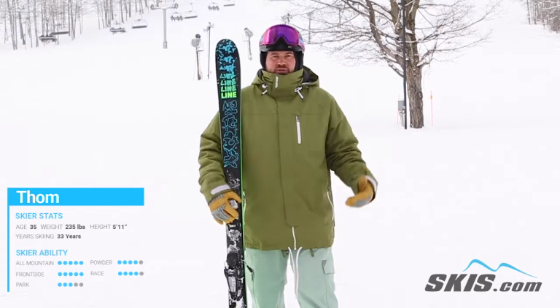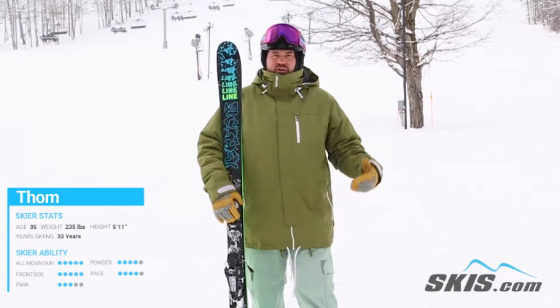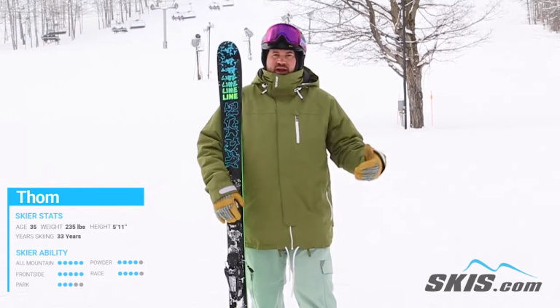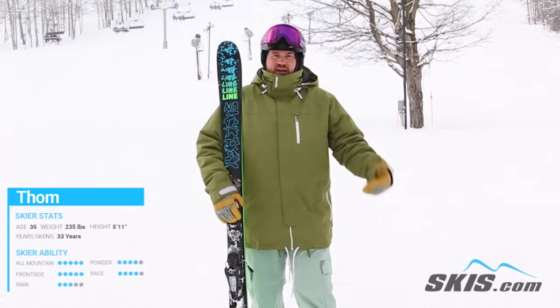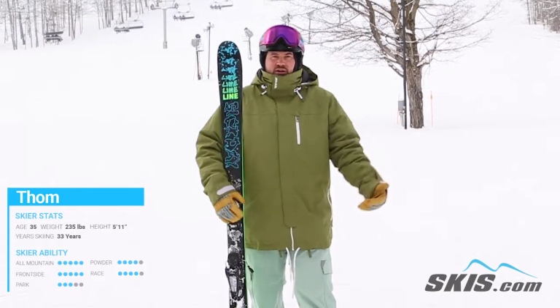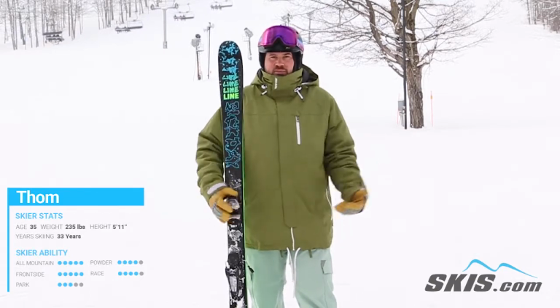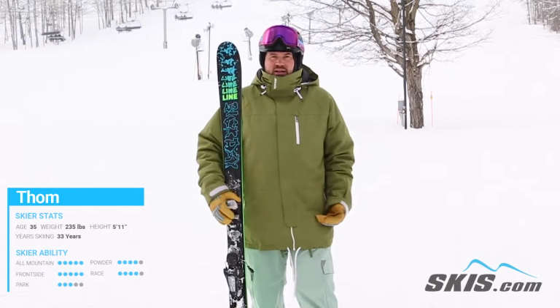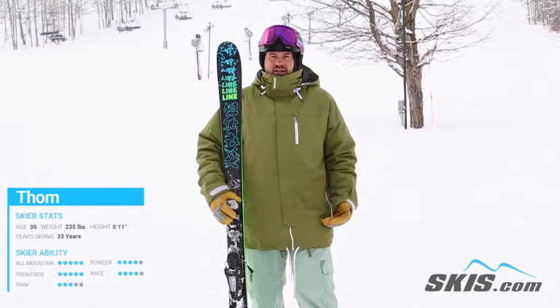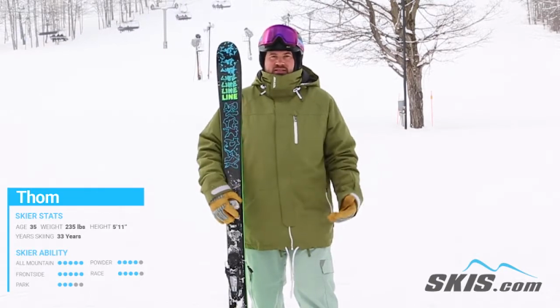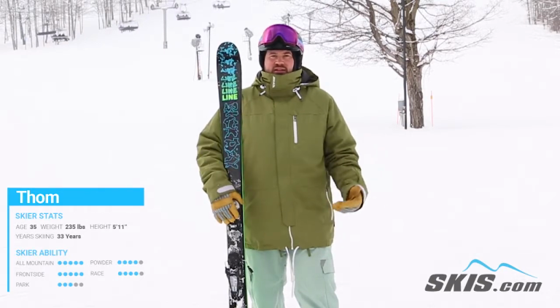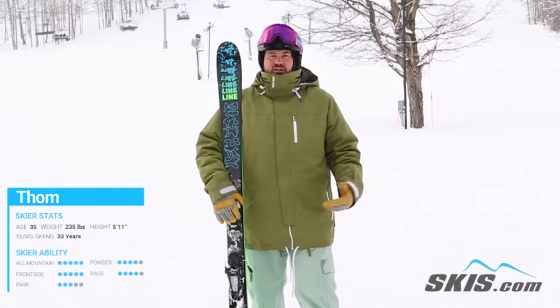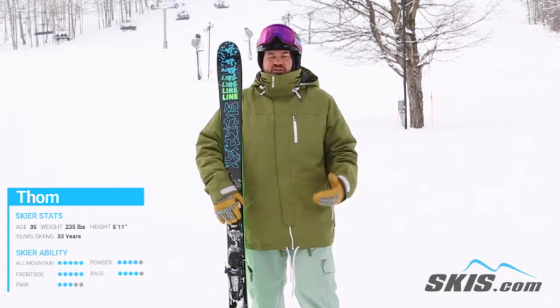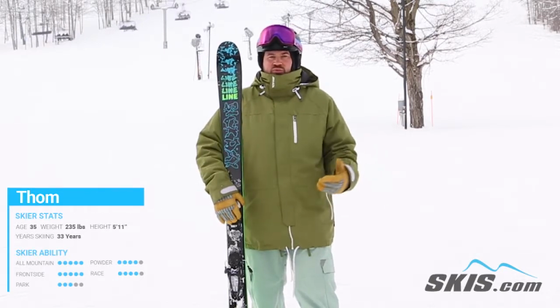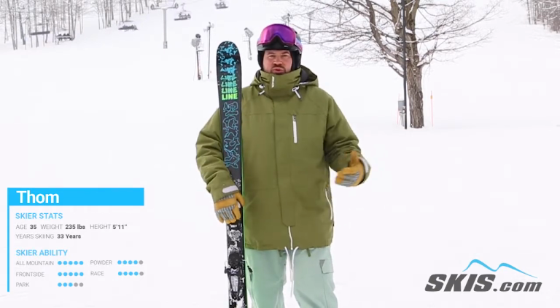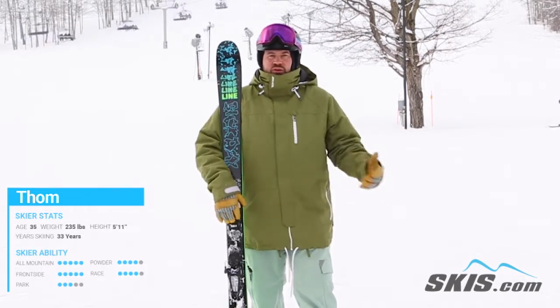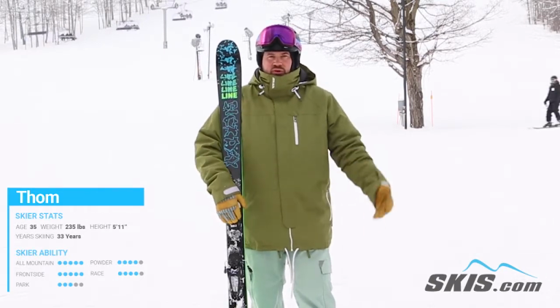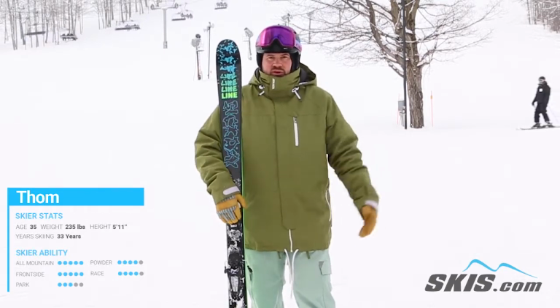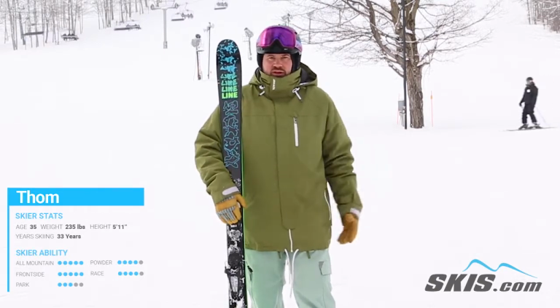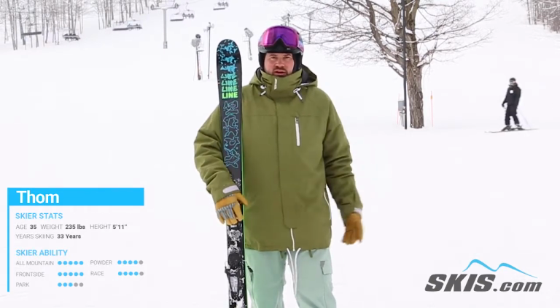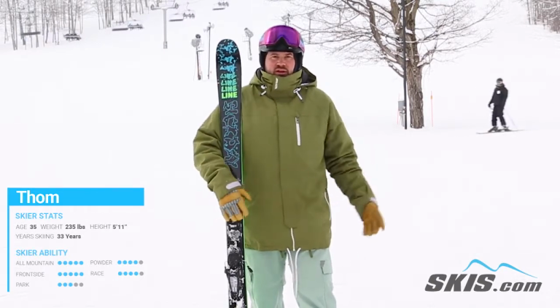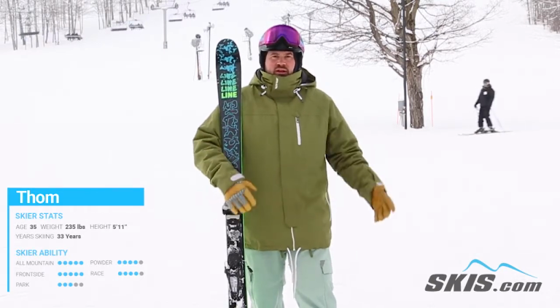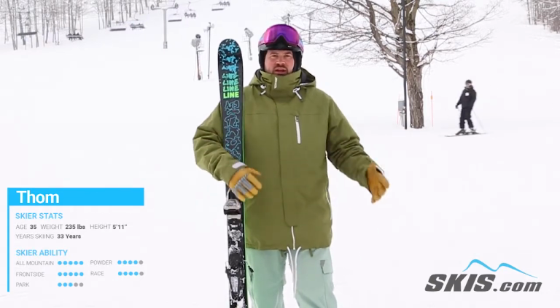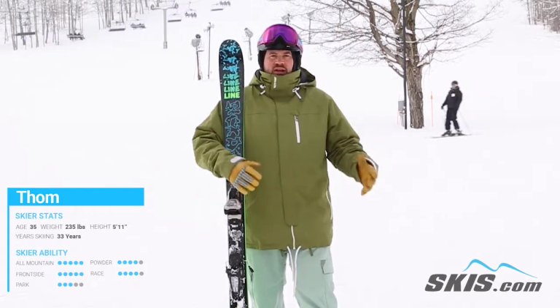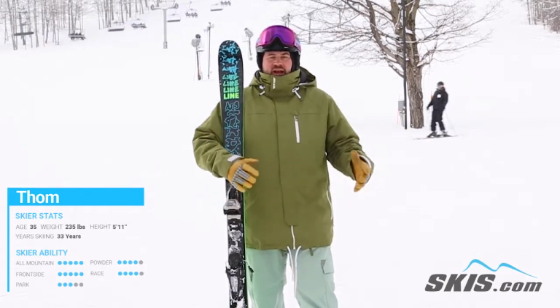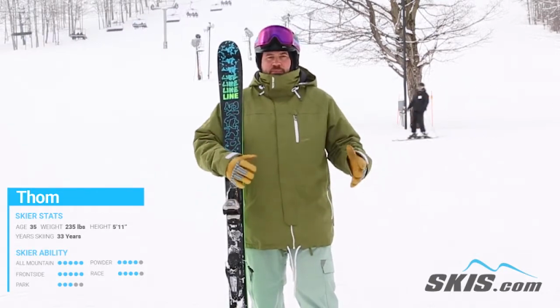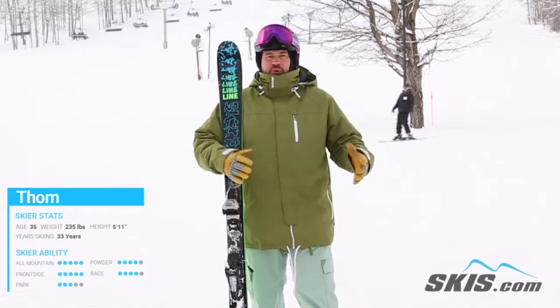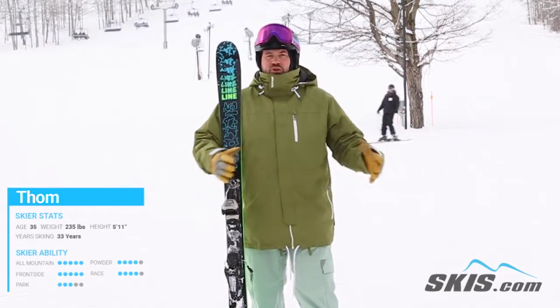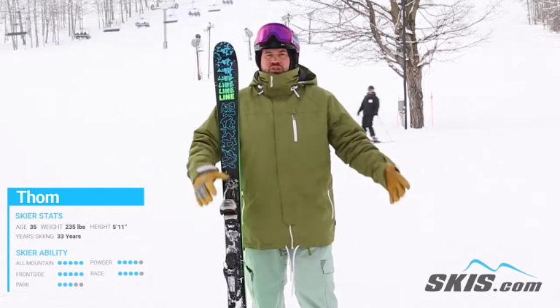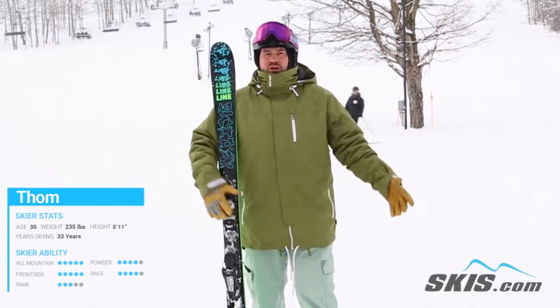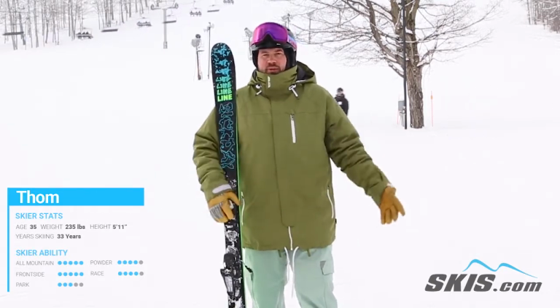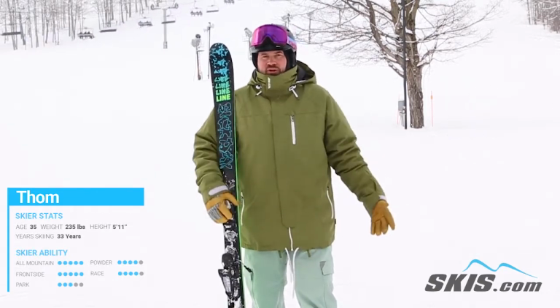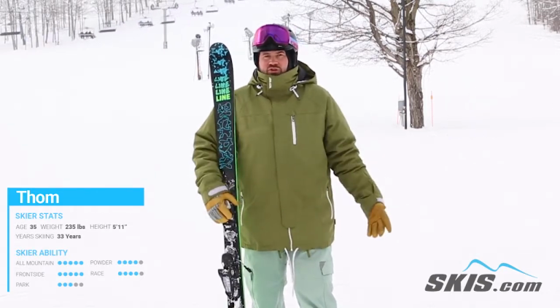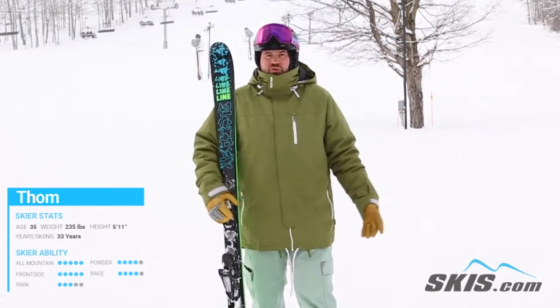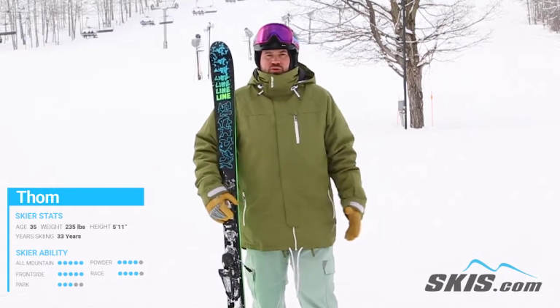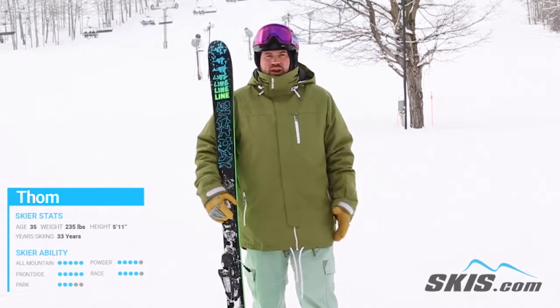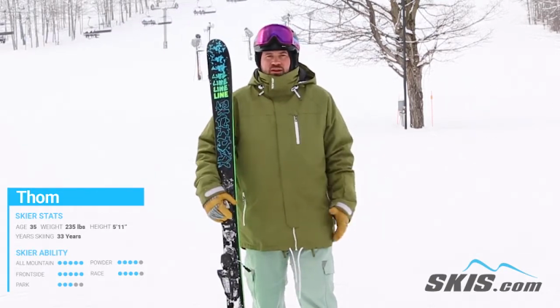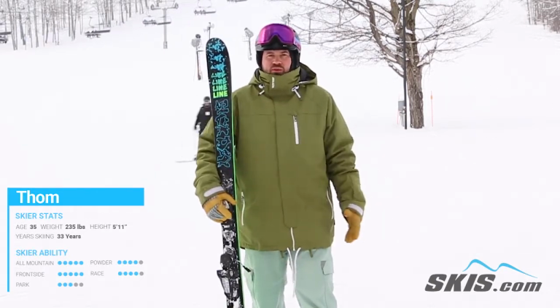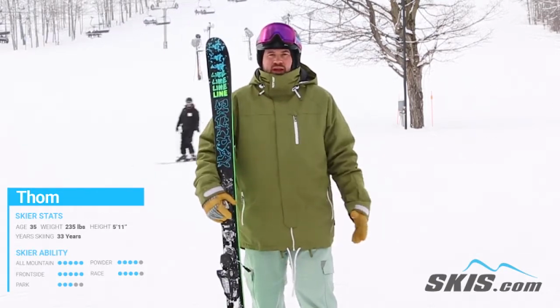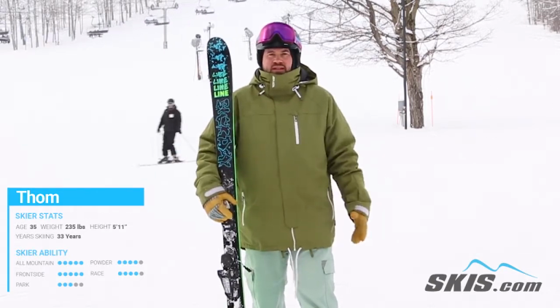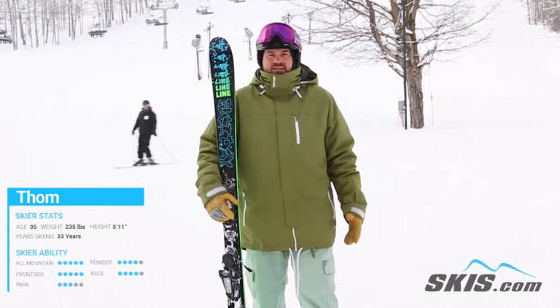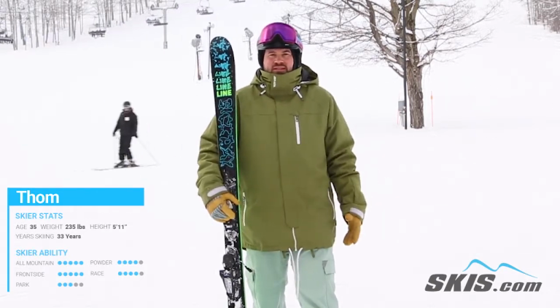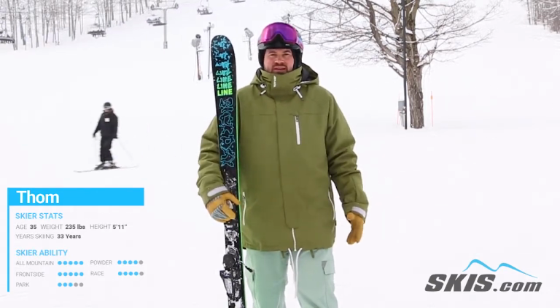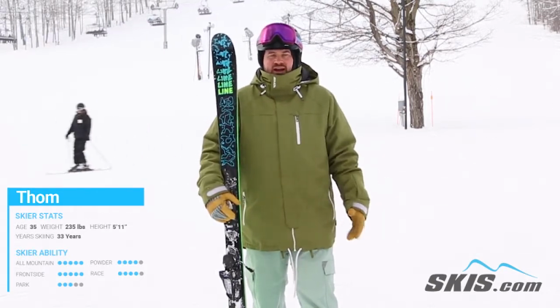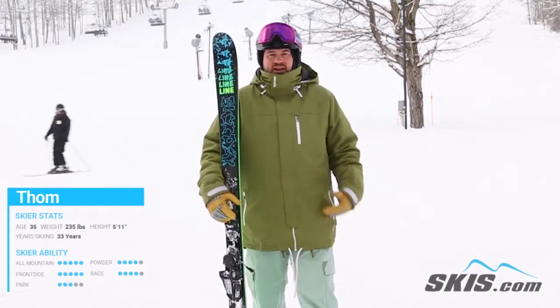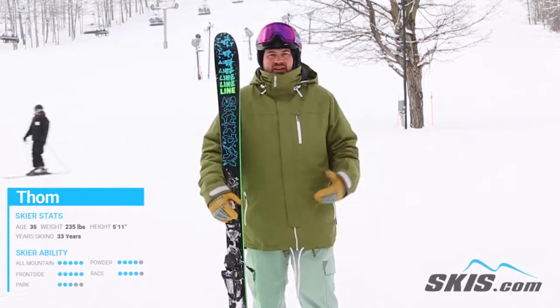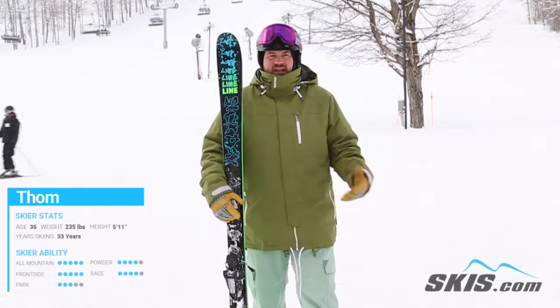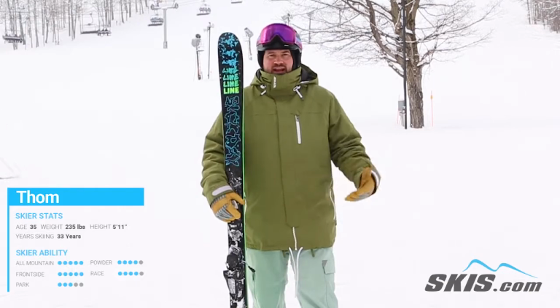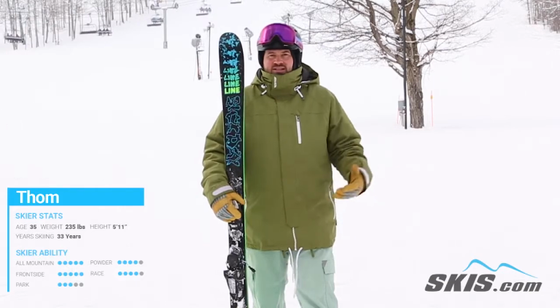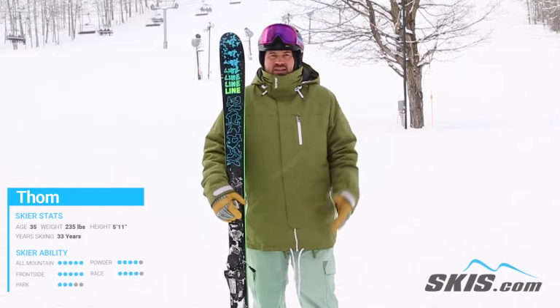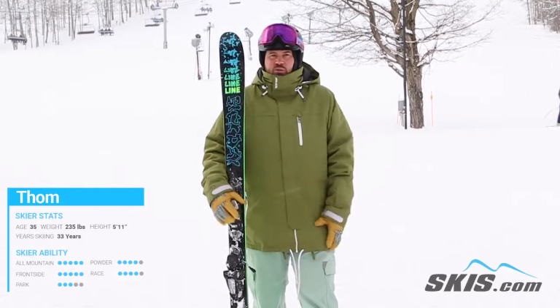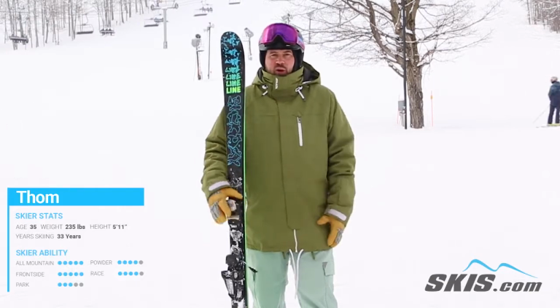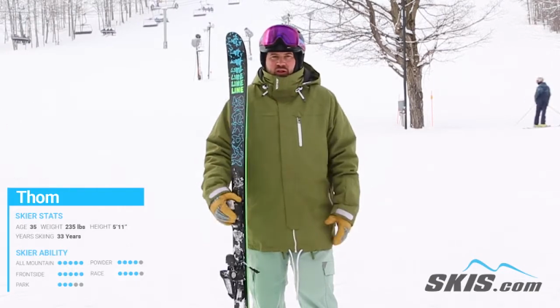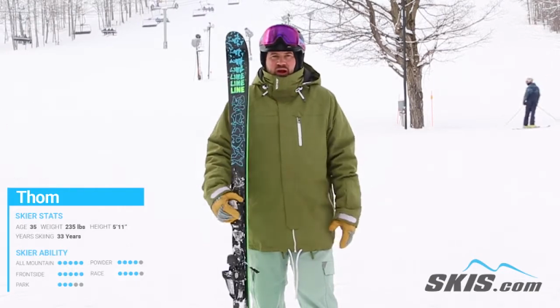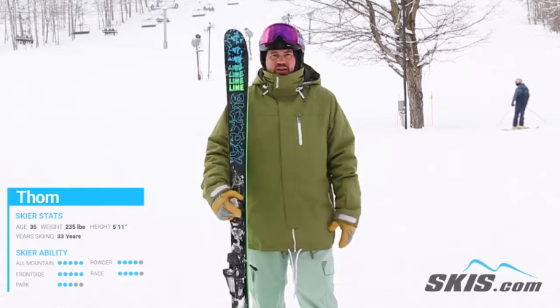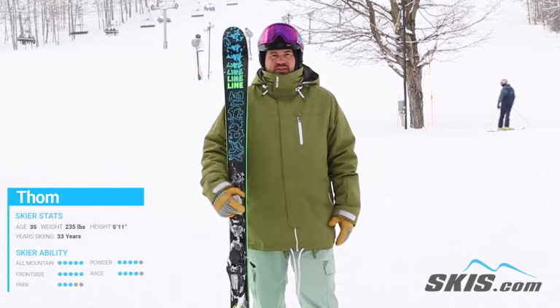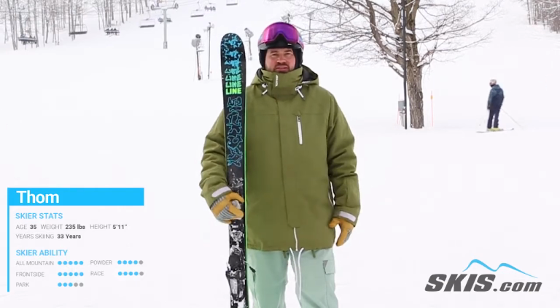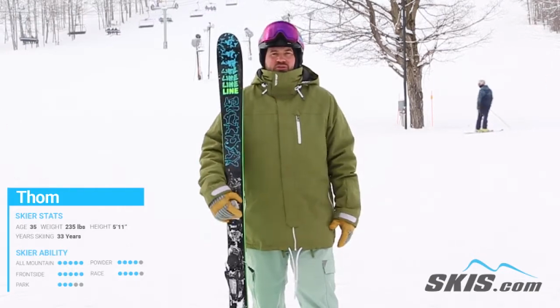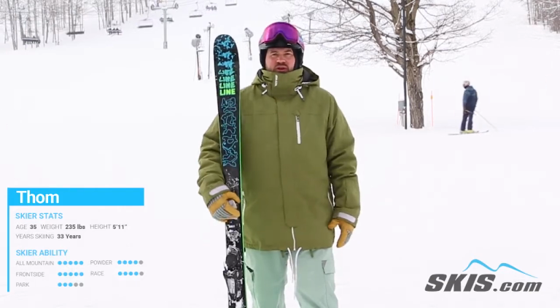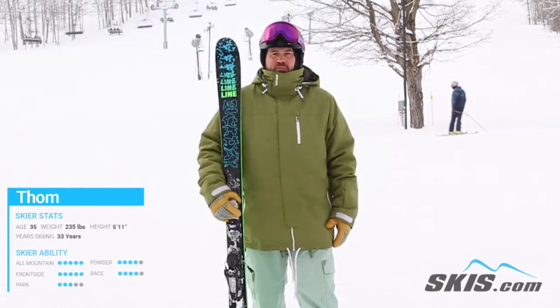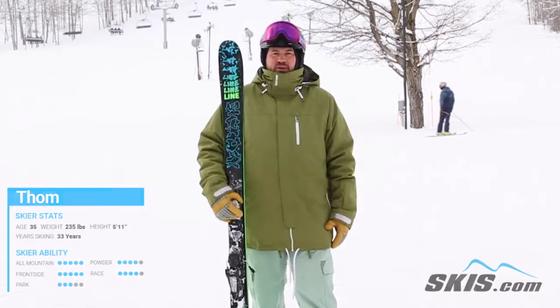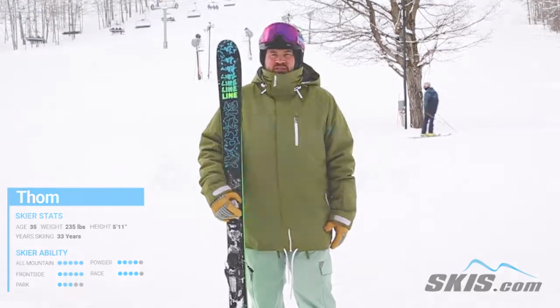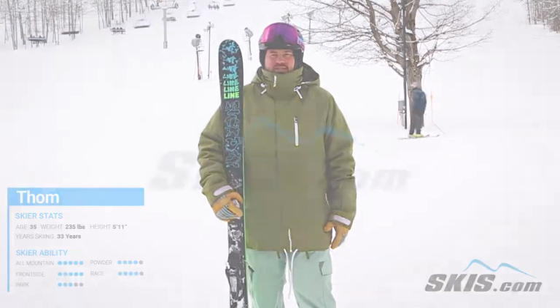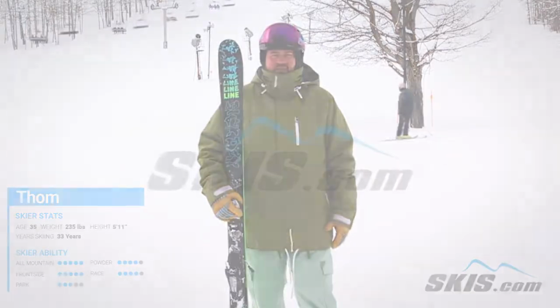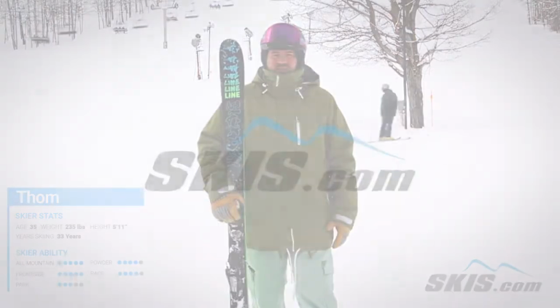So if you're that intermediate skier that's really looking to push the amount of terrain you like to ski on and can ski well on, this is a great place to start.